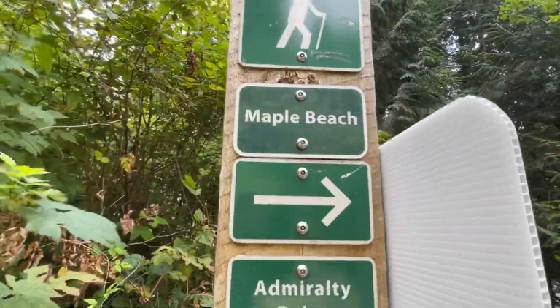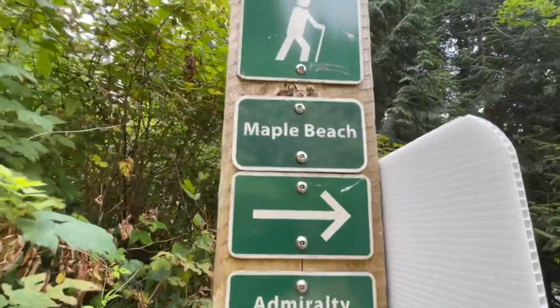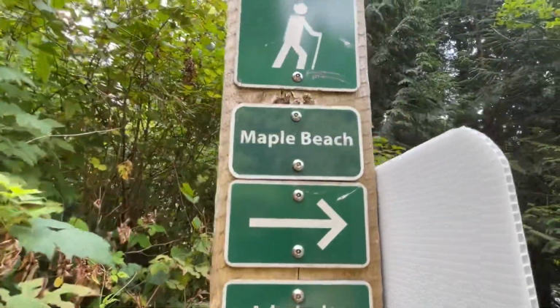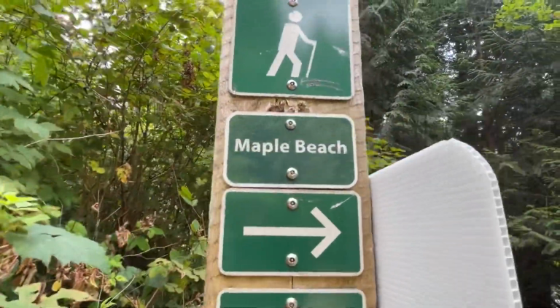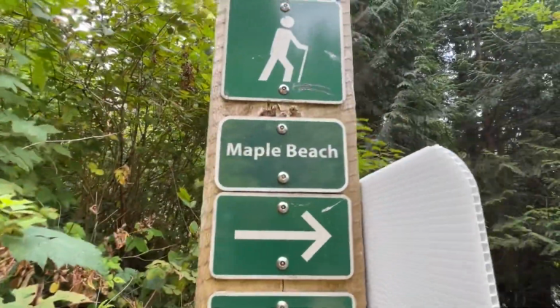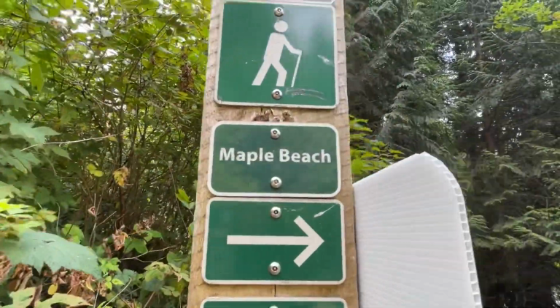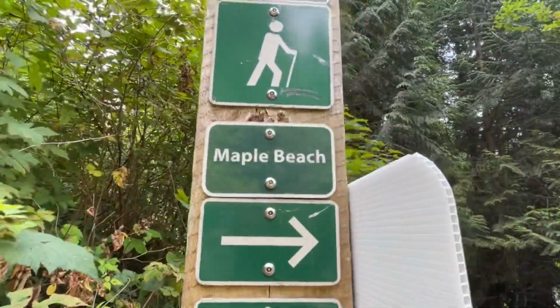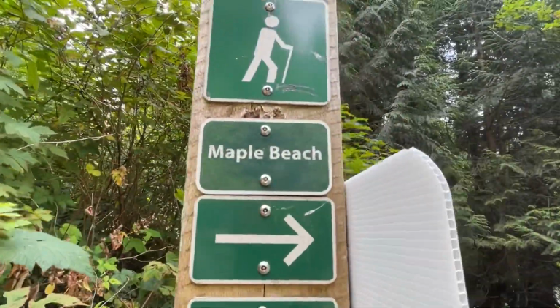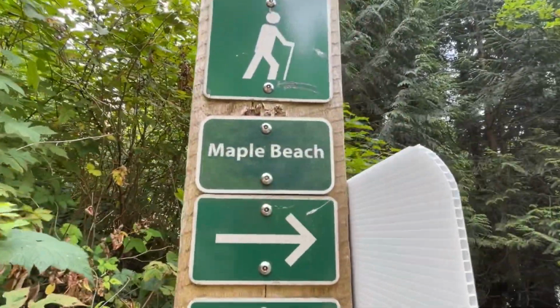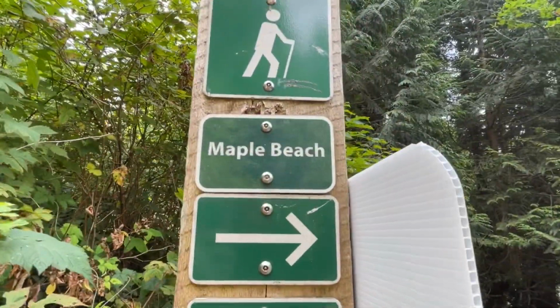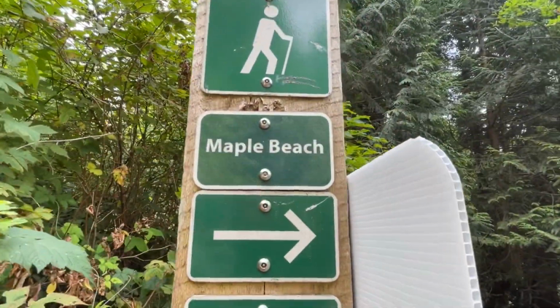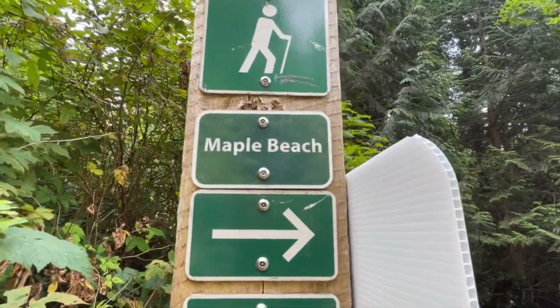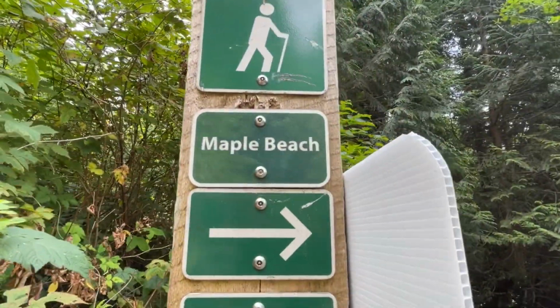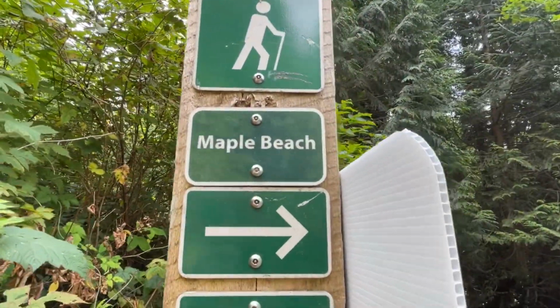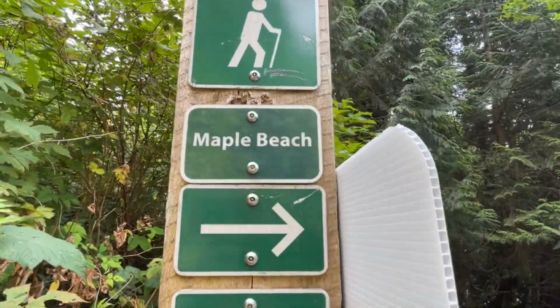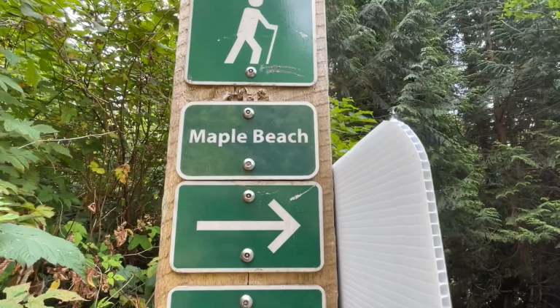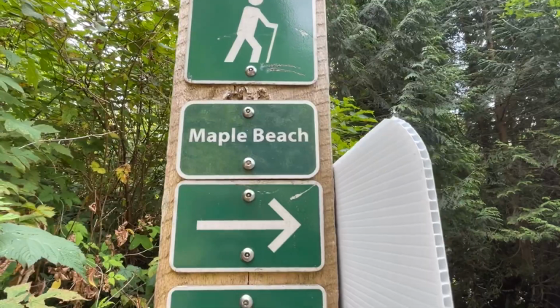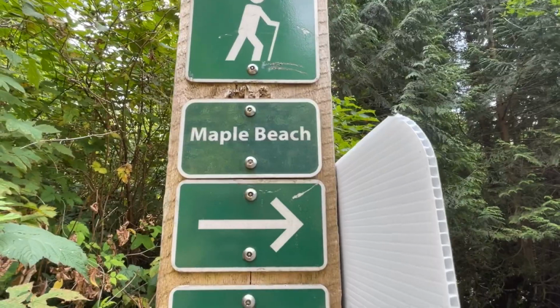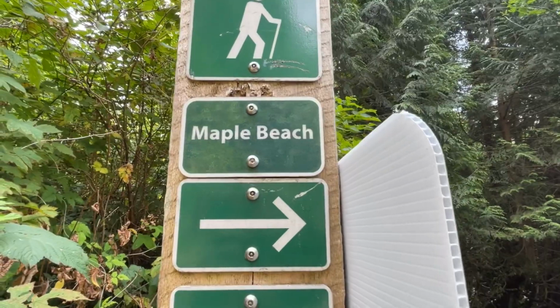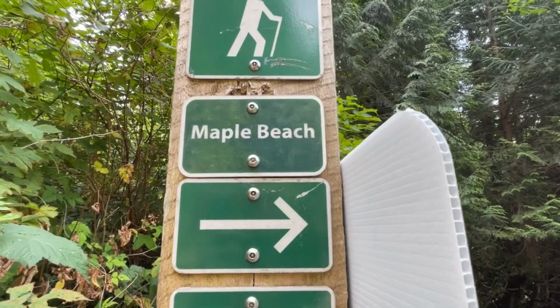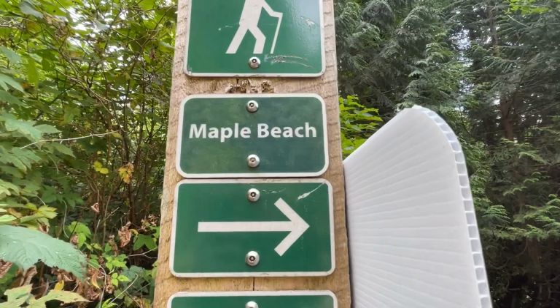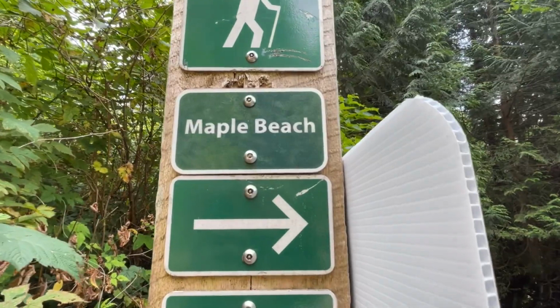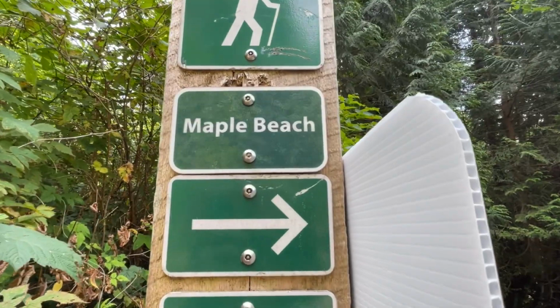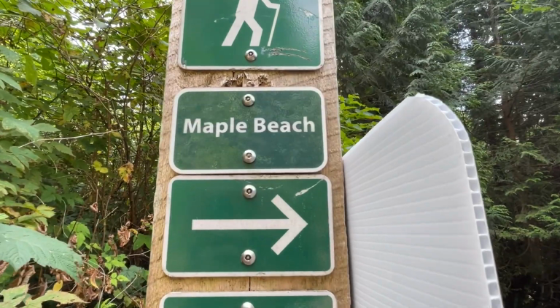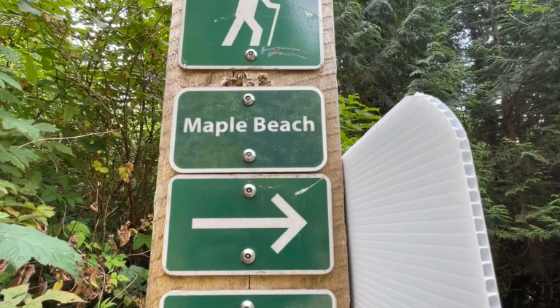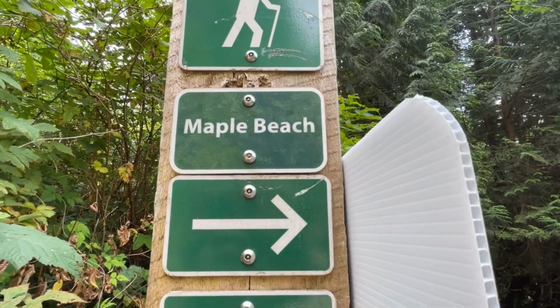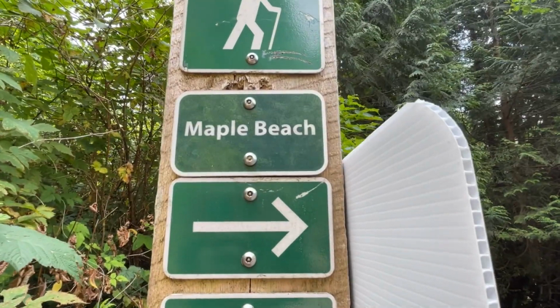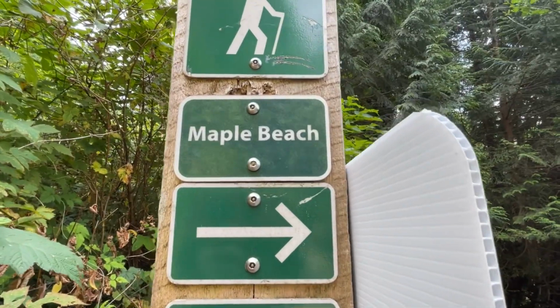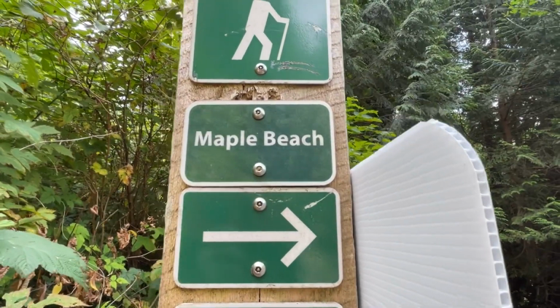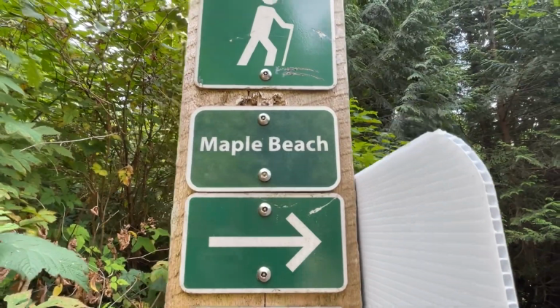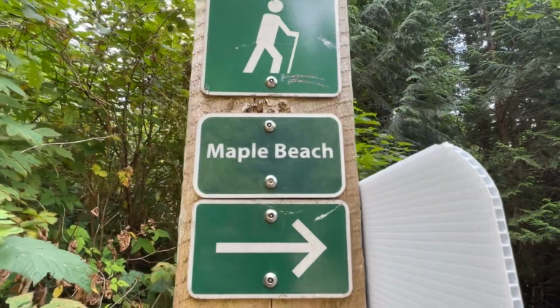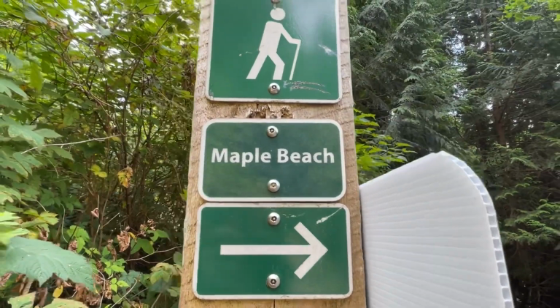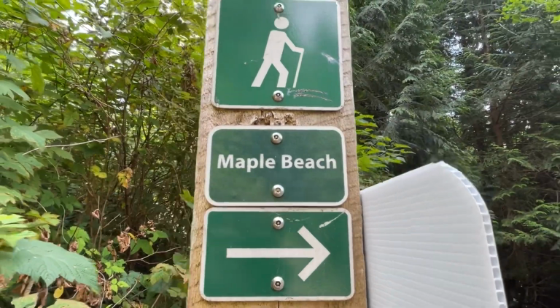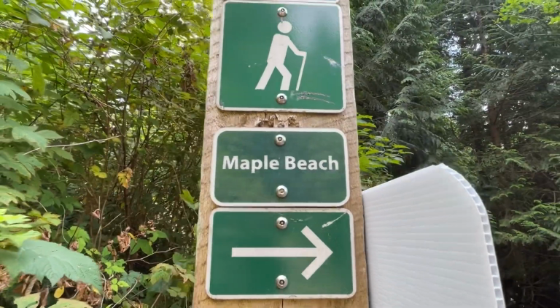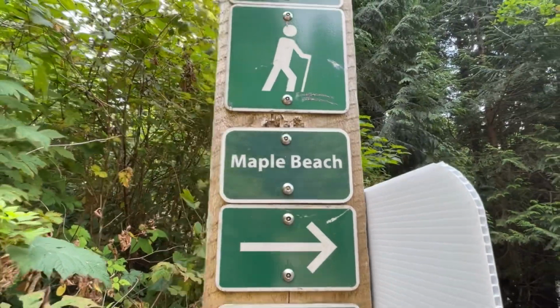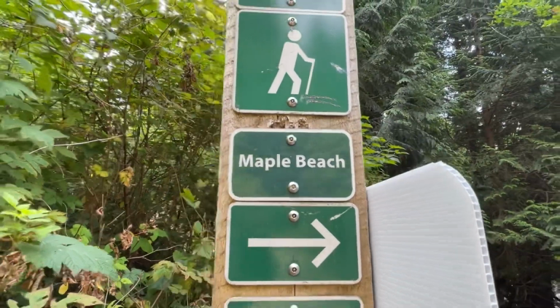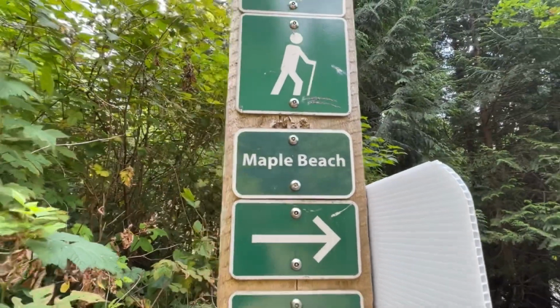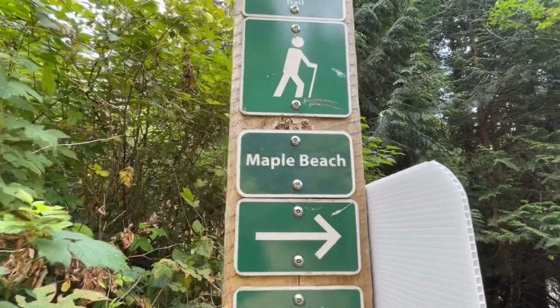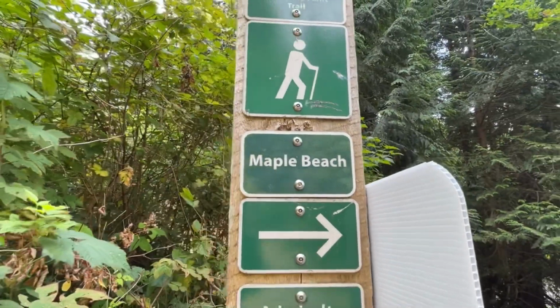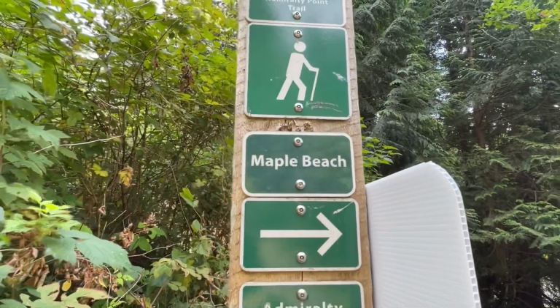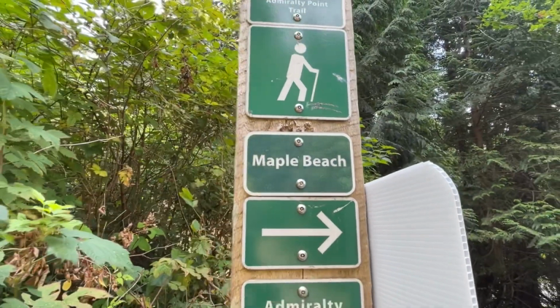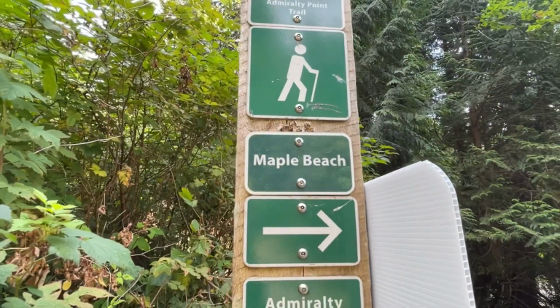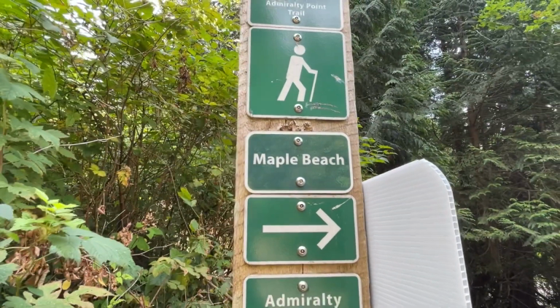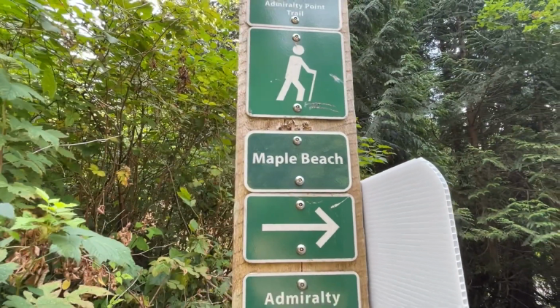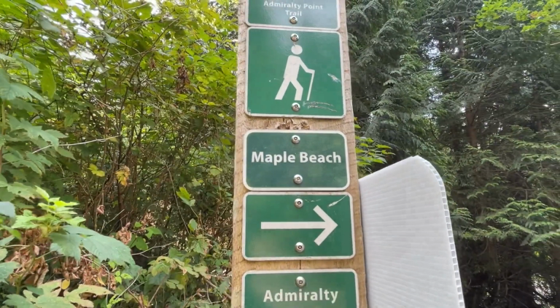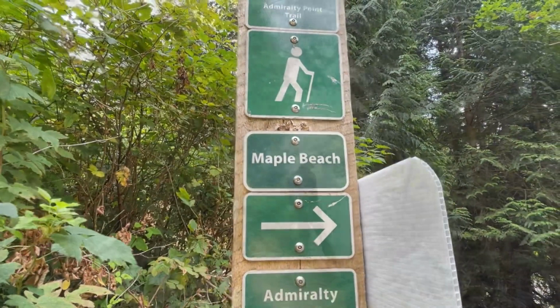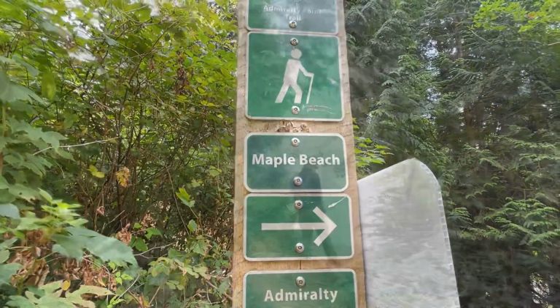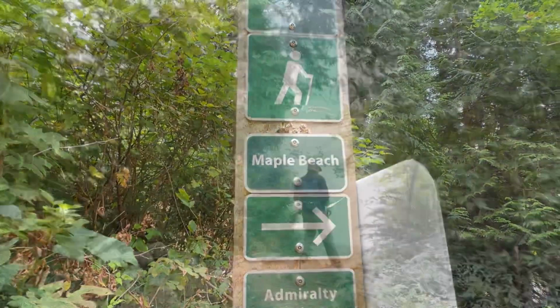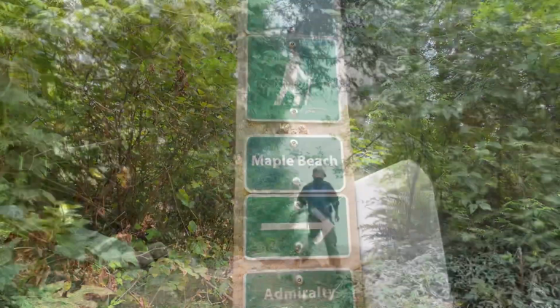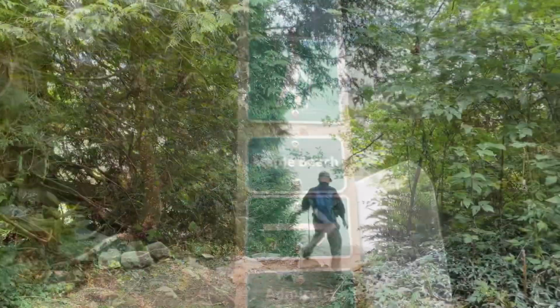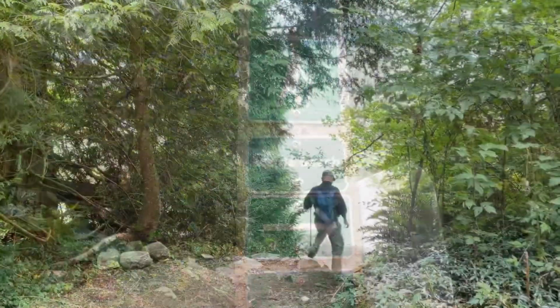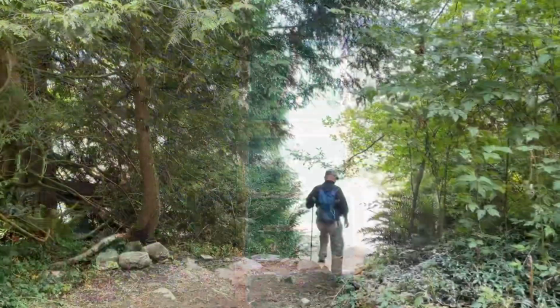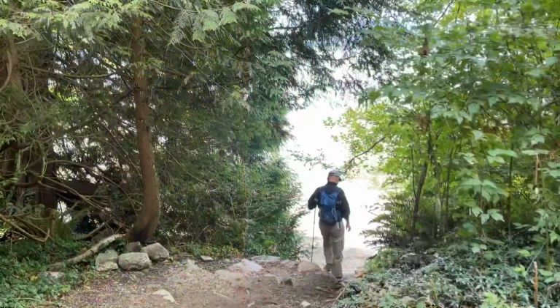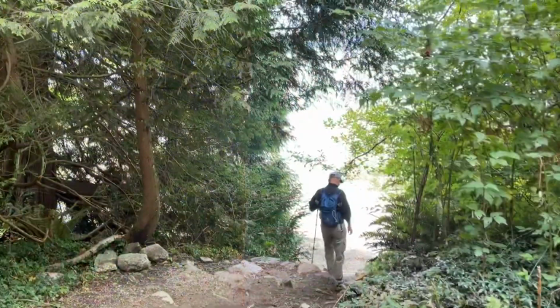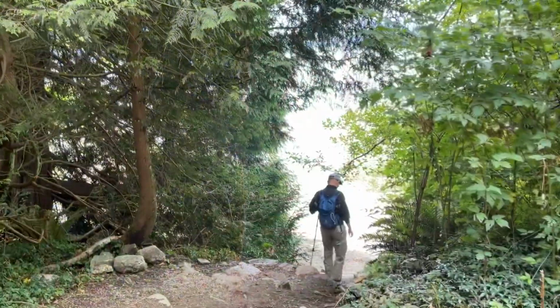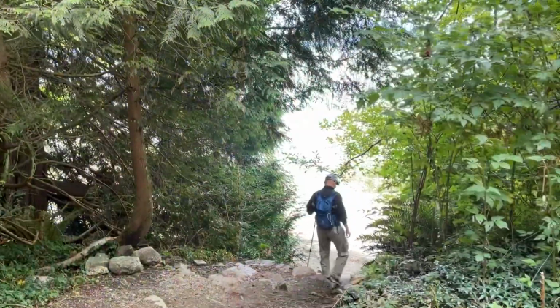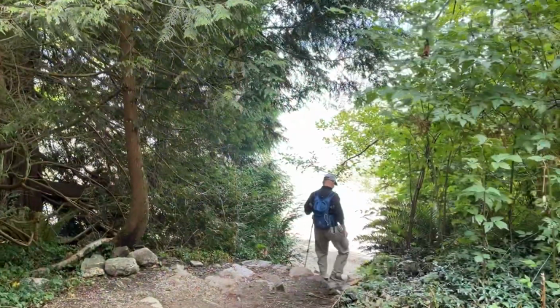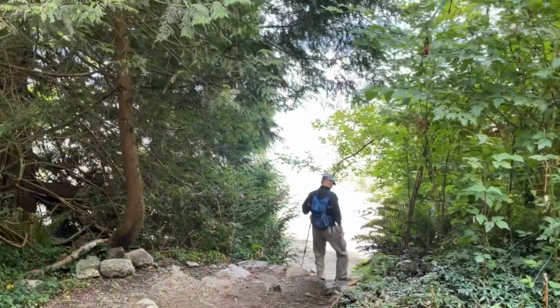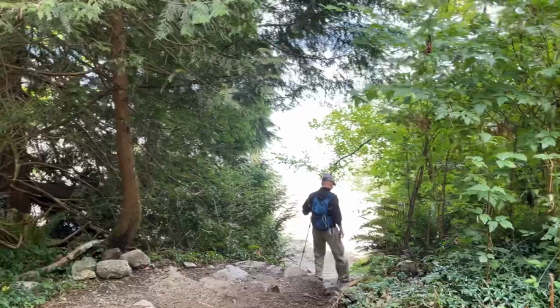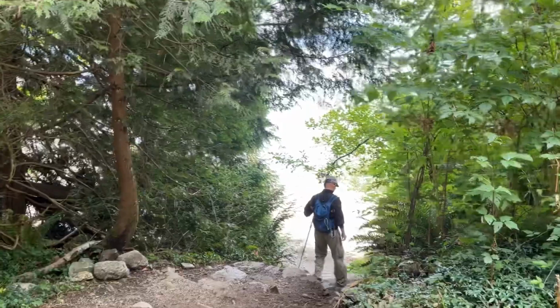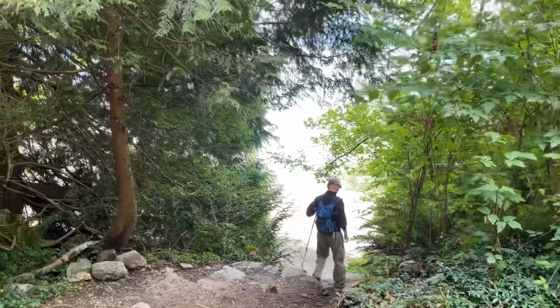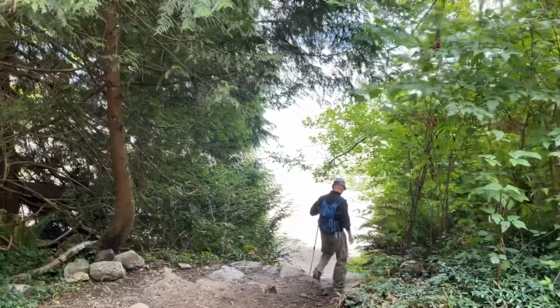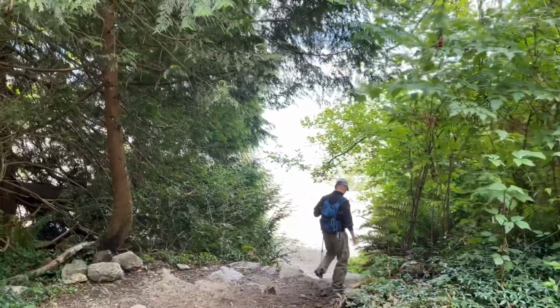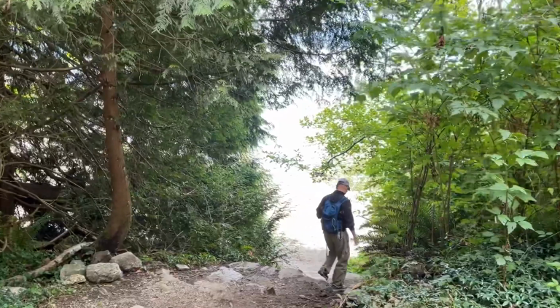這是第二個景觀點，Maple Beach。好，我們繼續走了下去，第二個景觀點。This is the second viewpoint — Maple Beach. Alright, let's continue walking down to the second viewpoint.